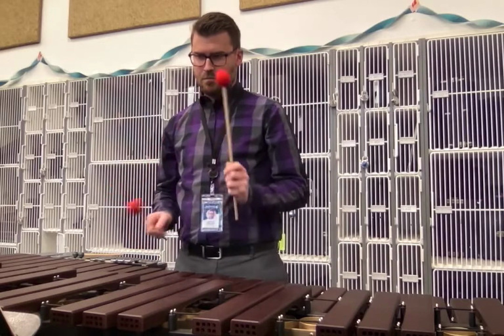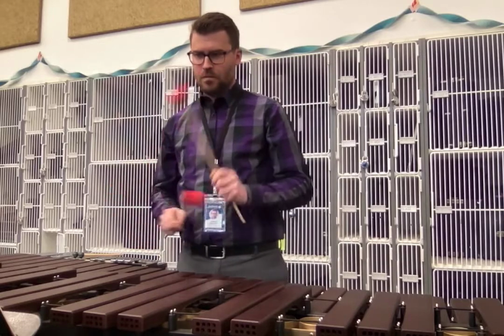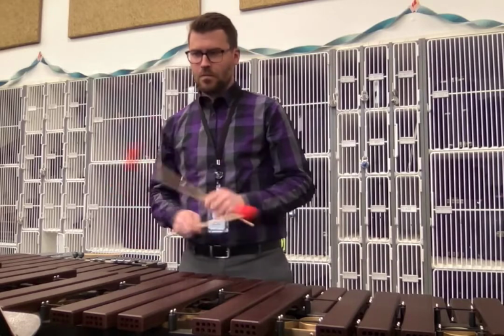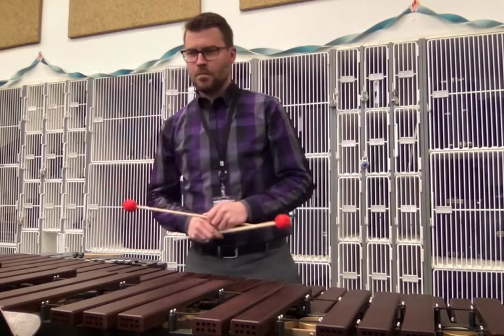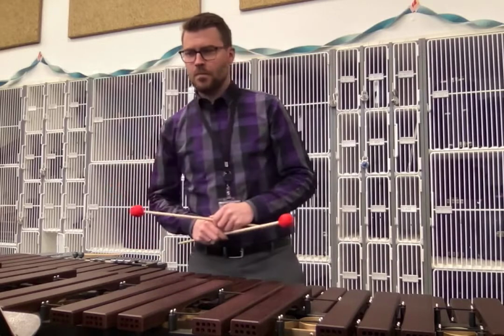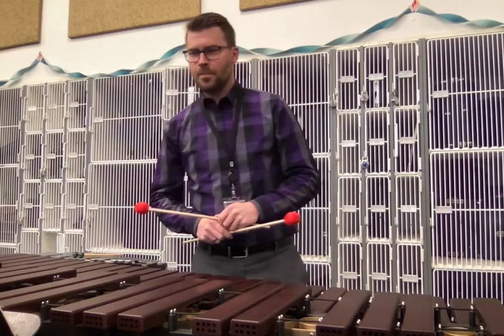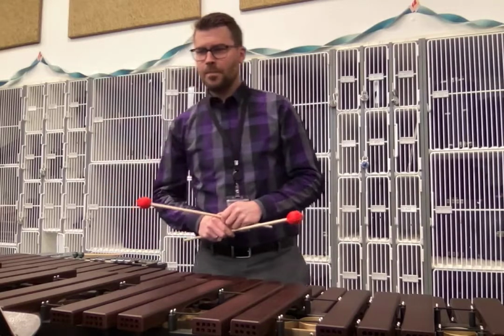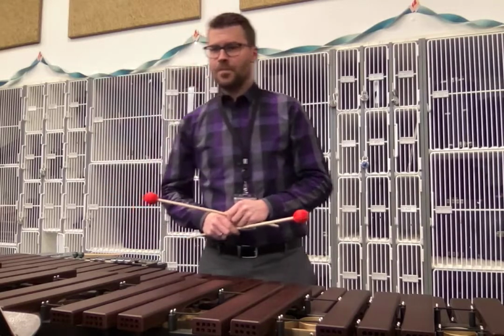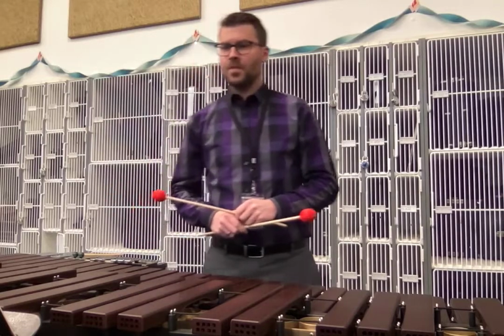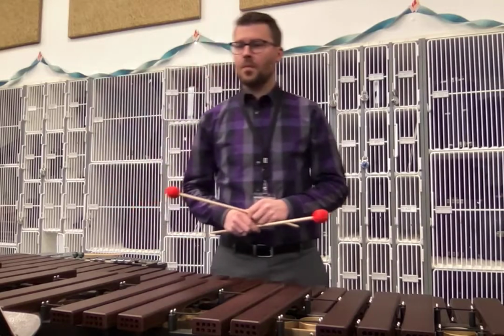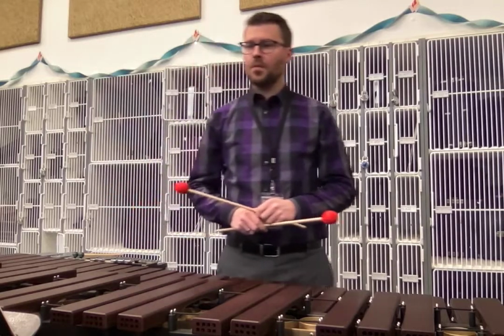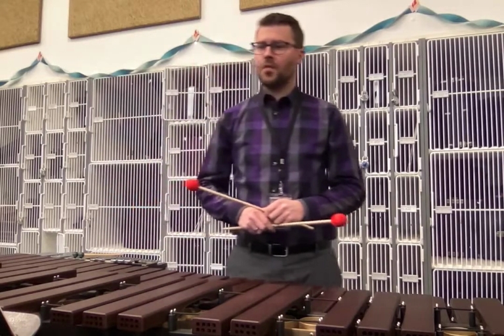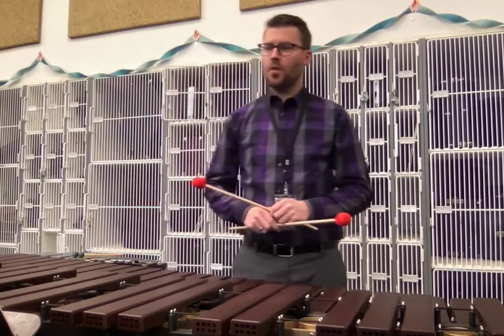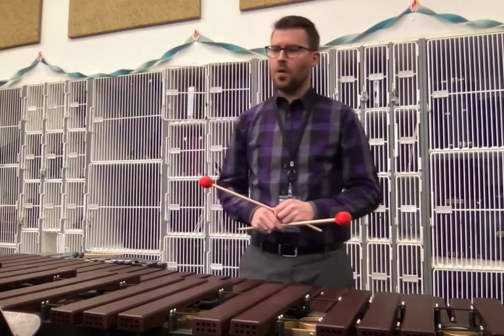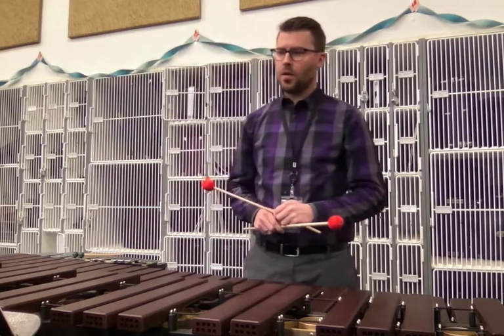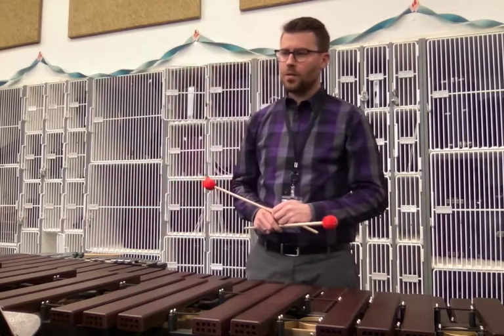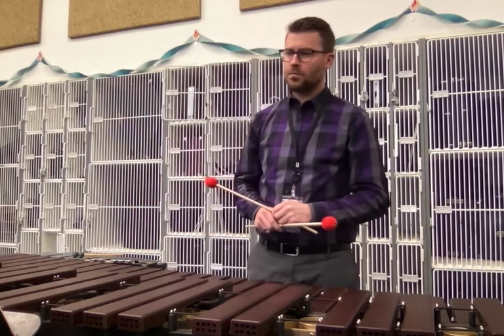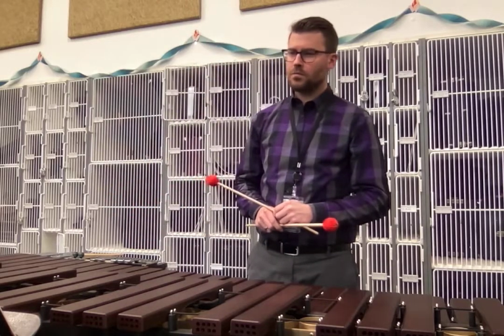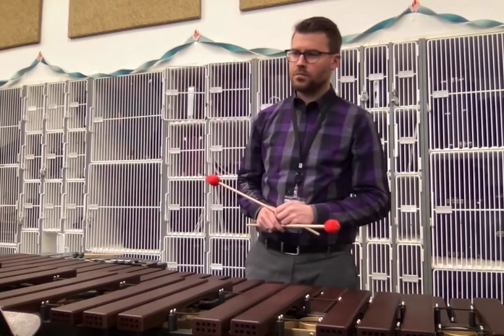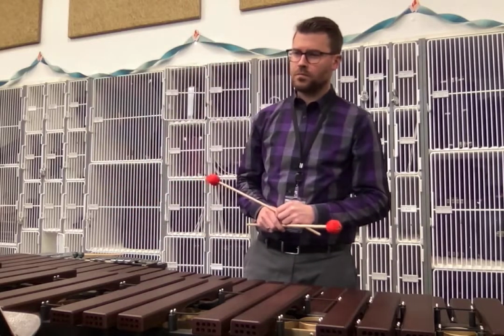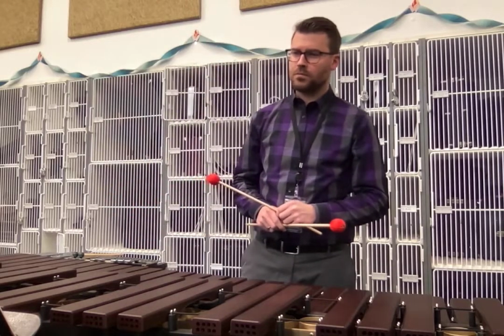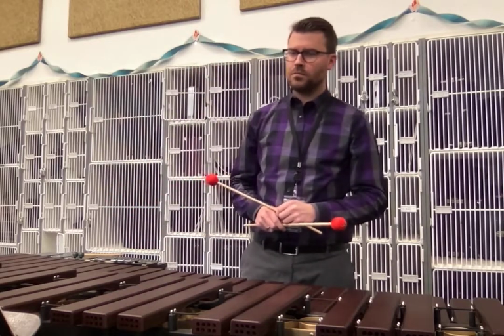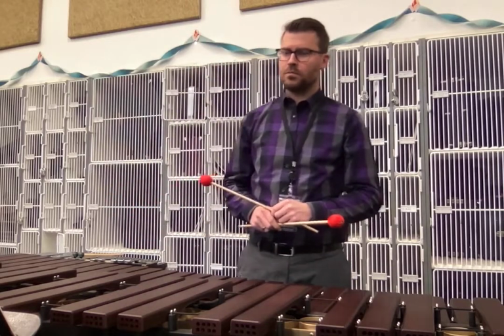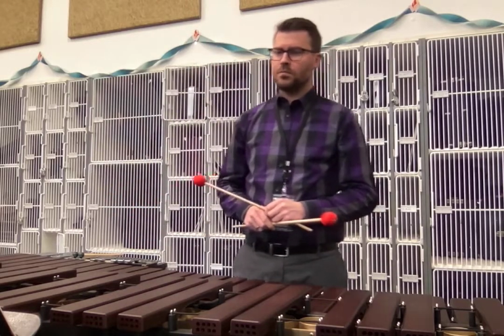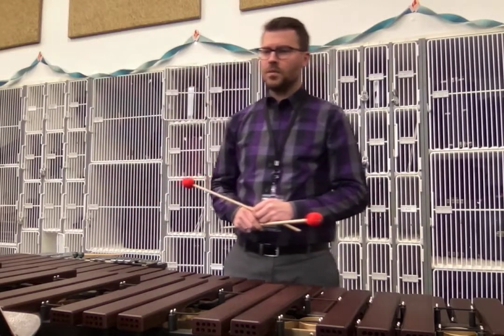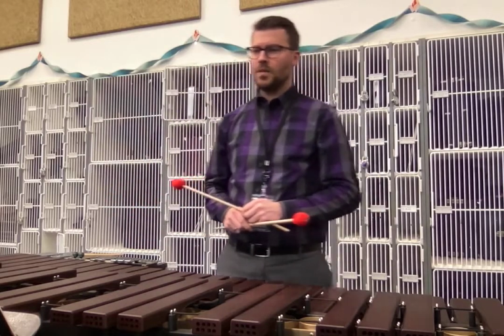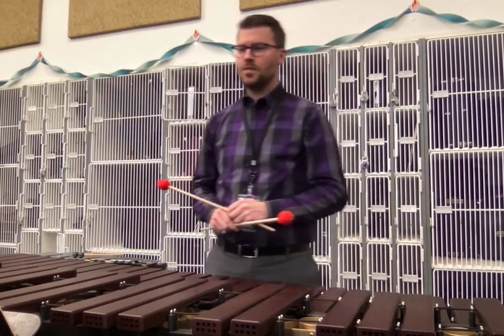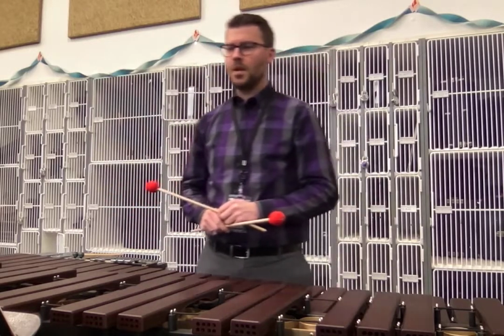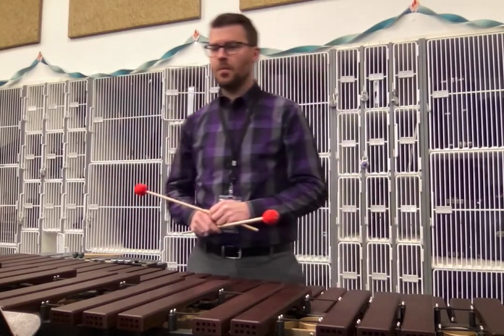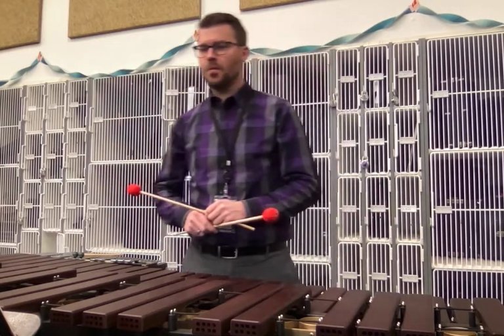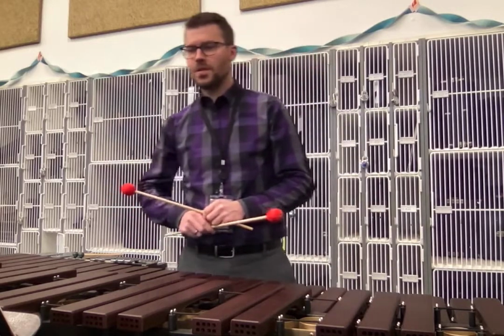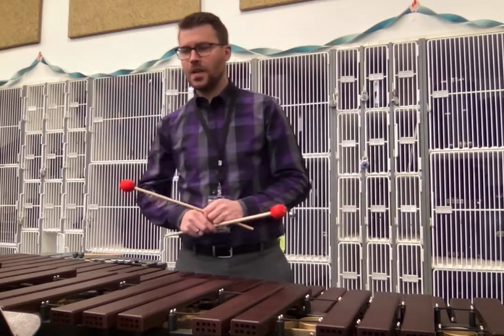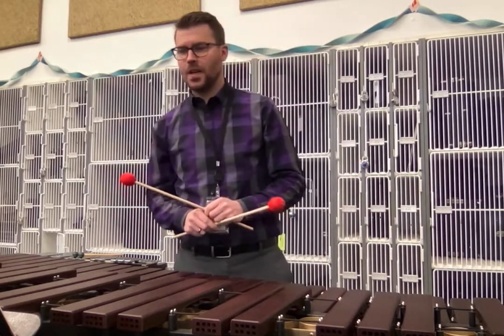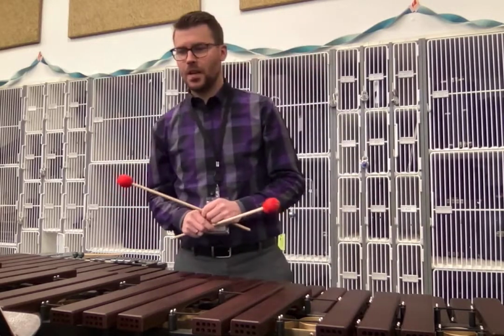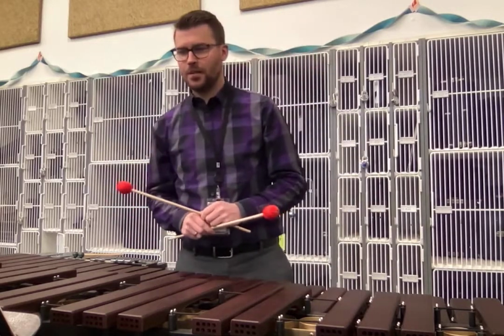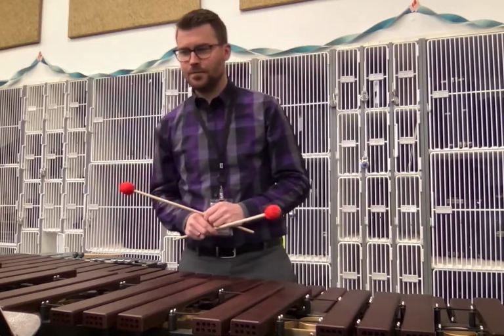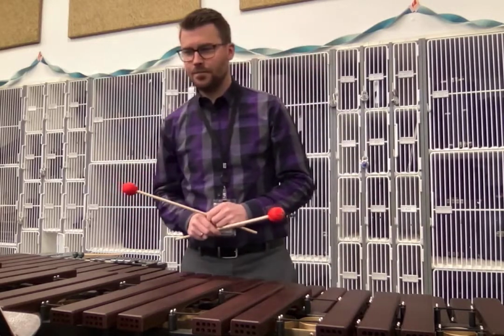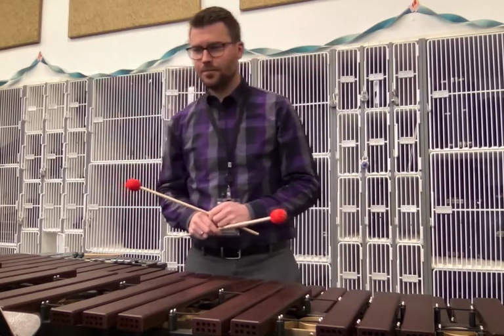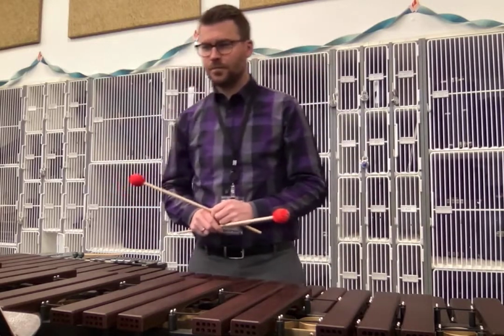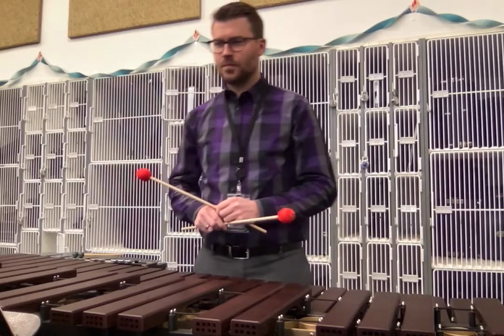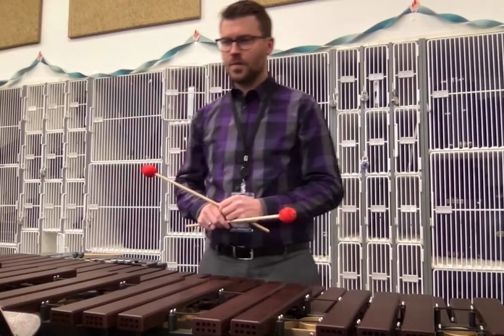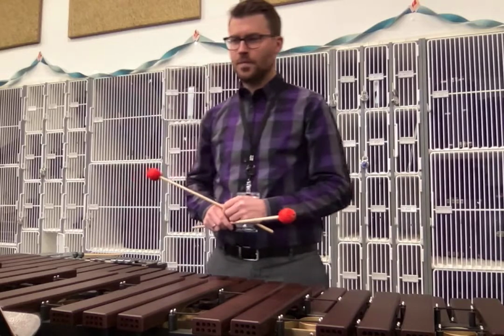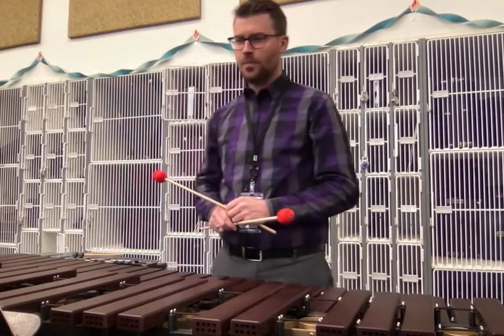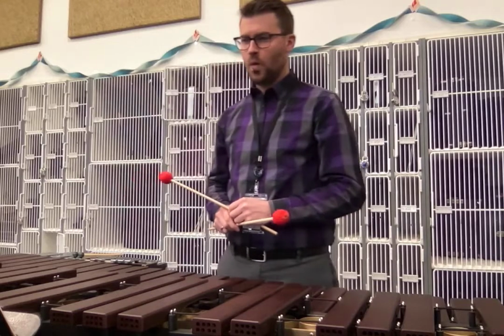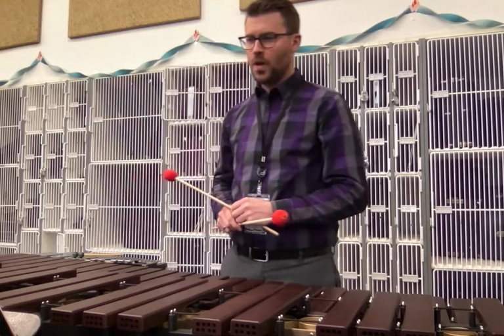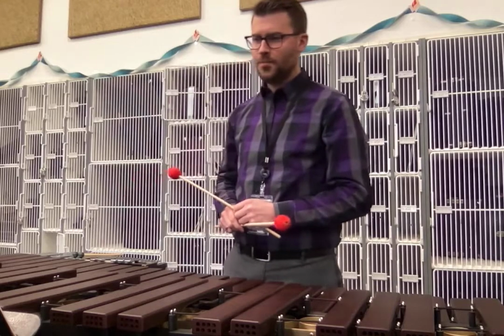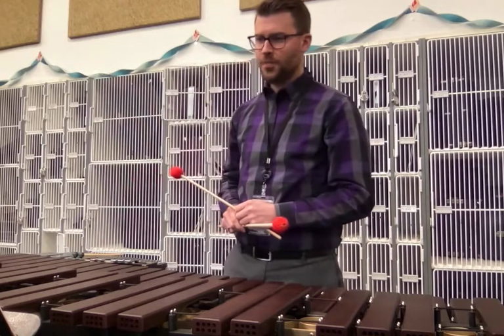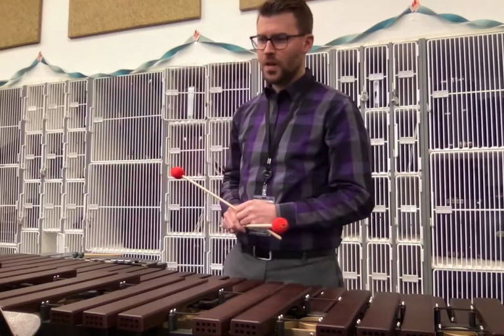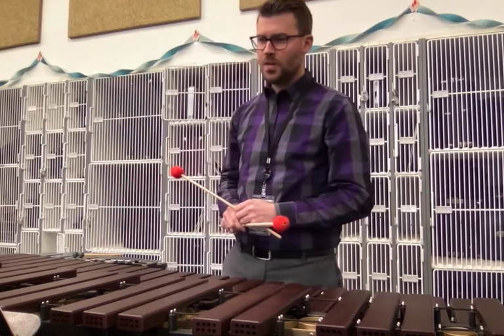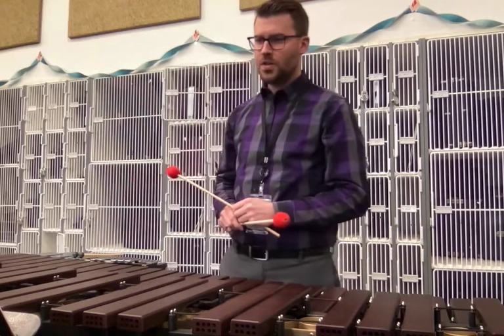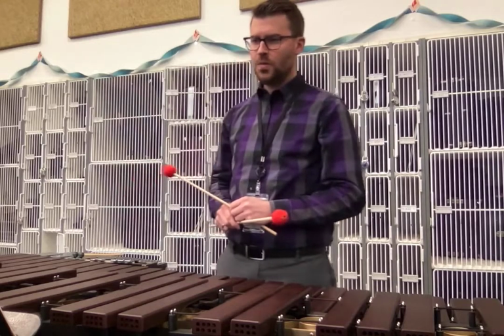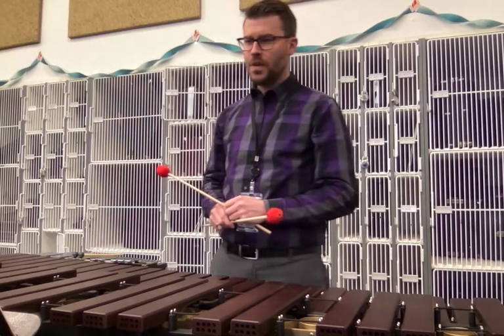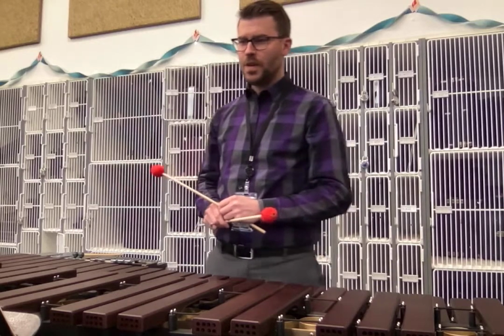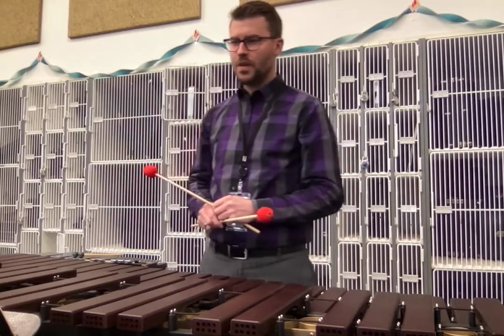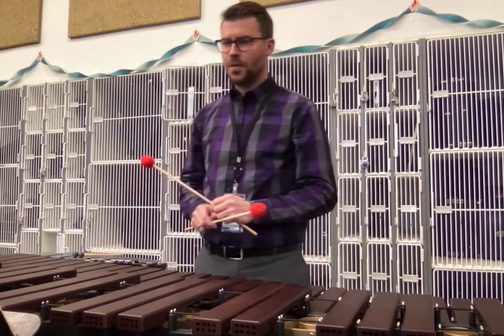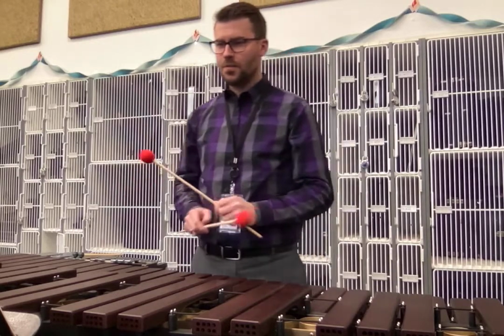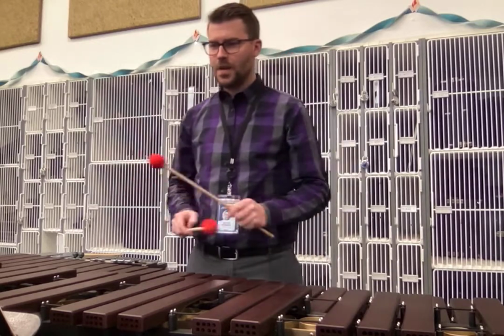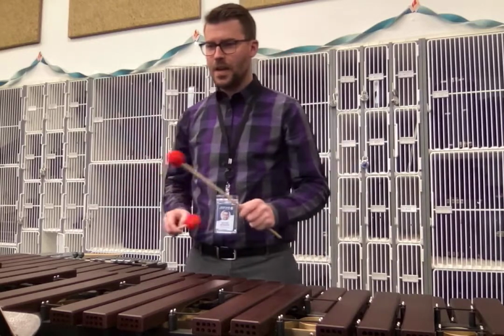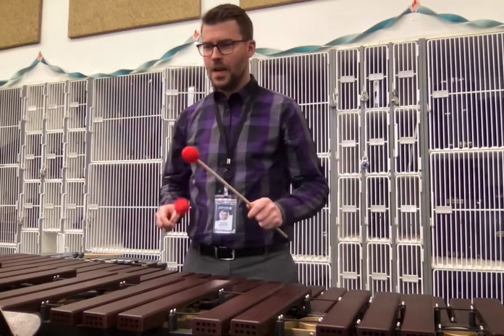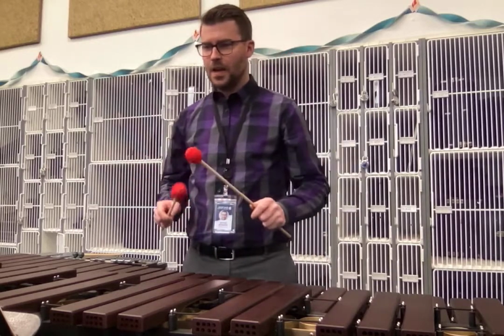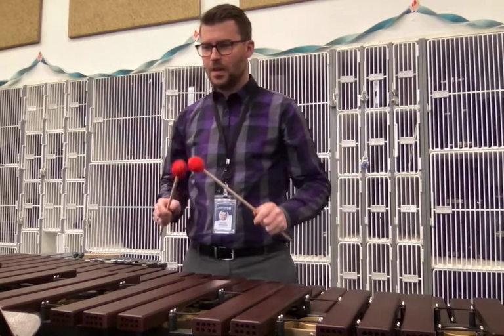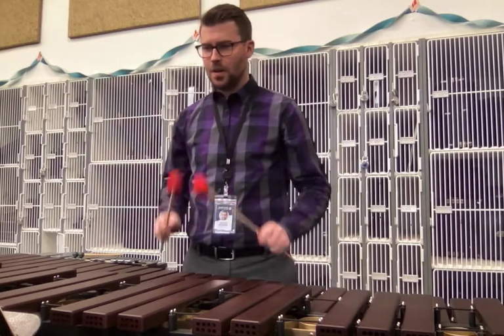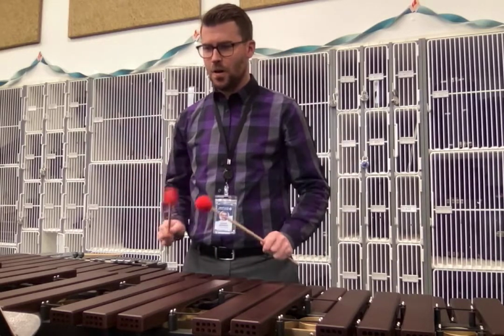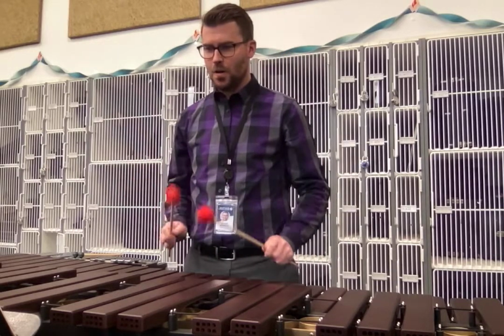Number four, double sticking. One, two B and a three and go.